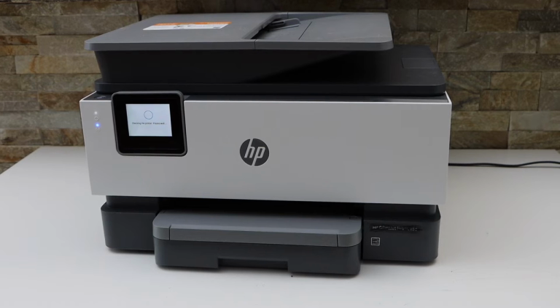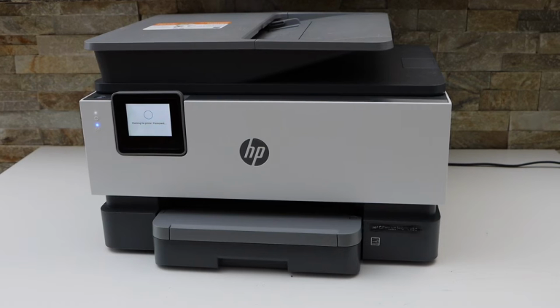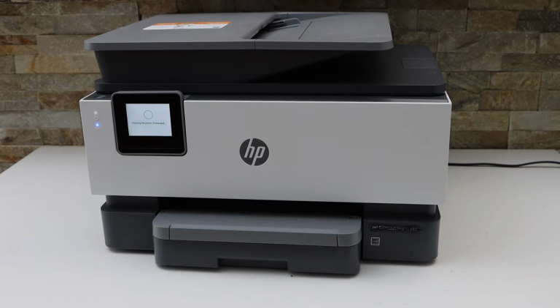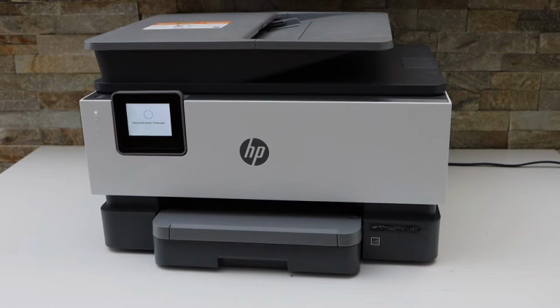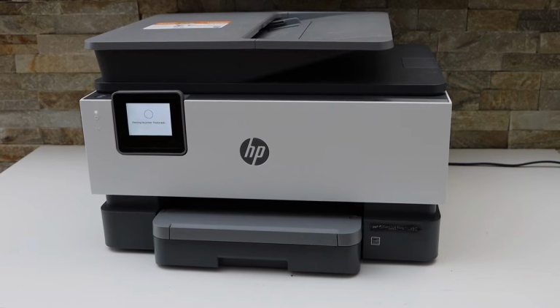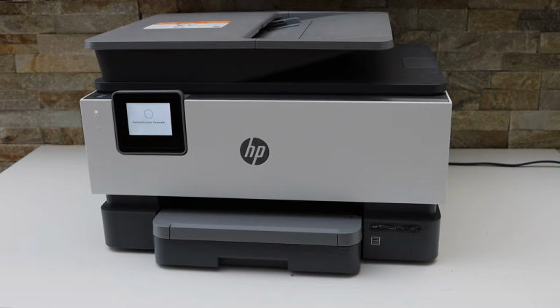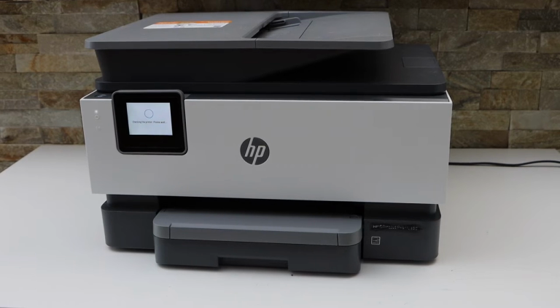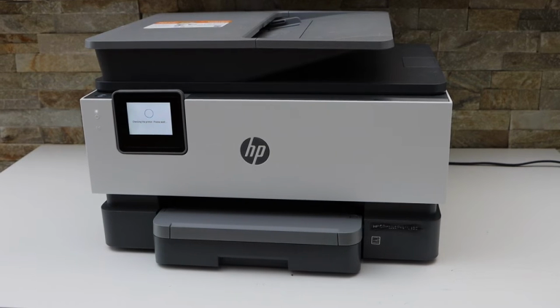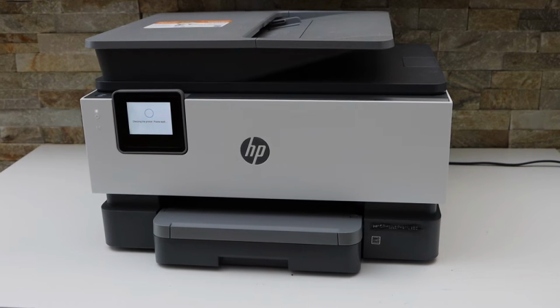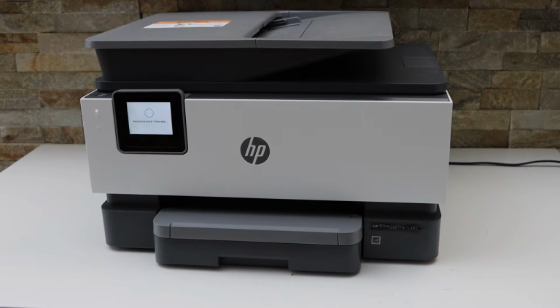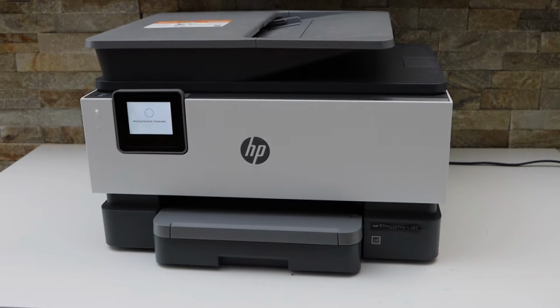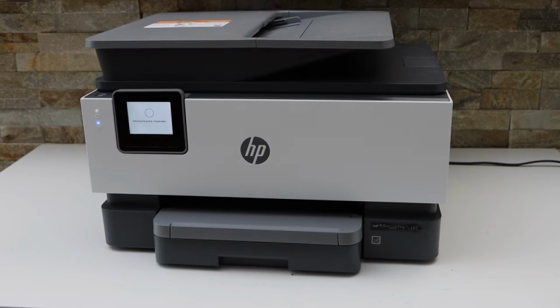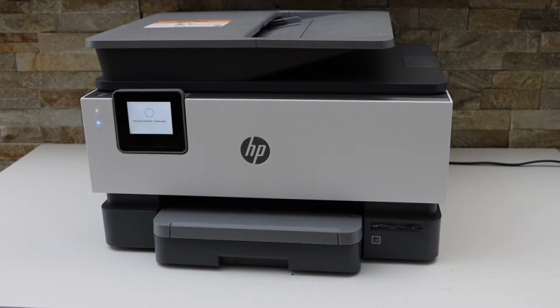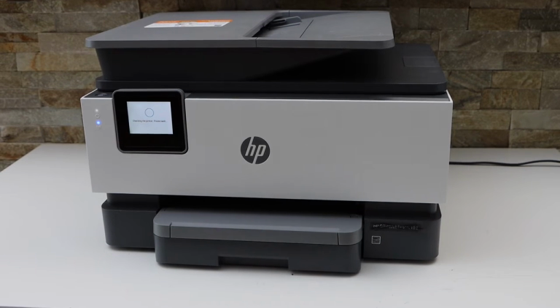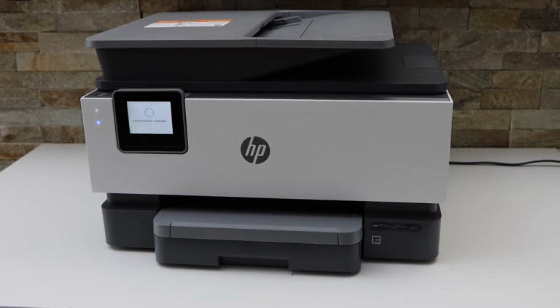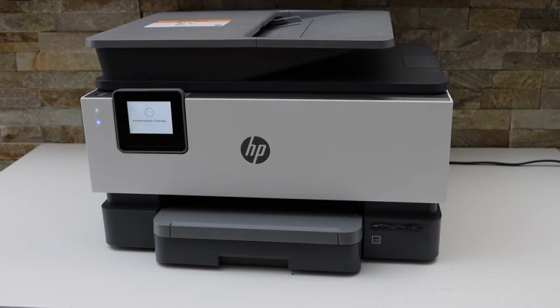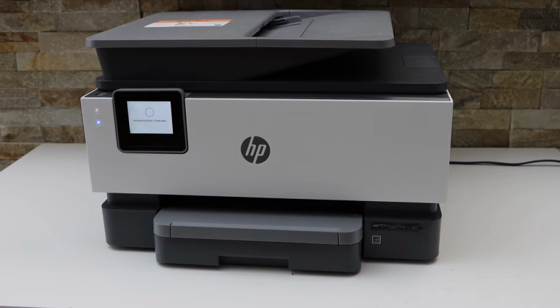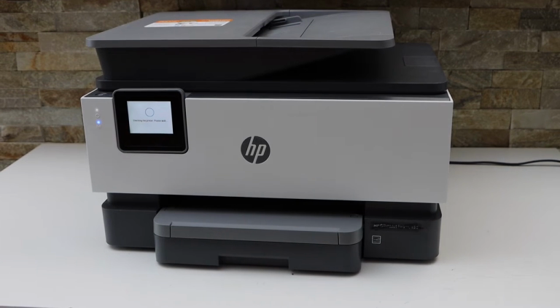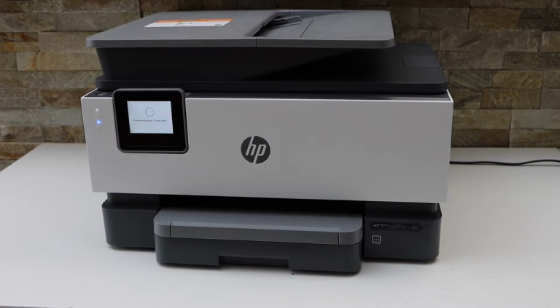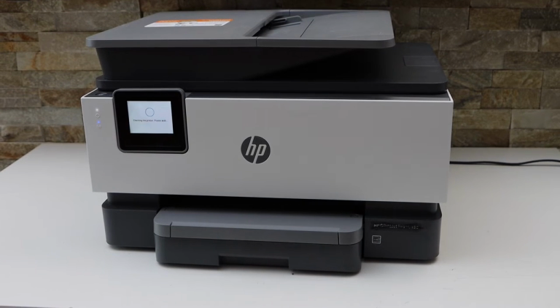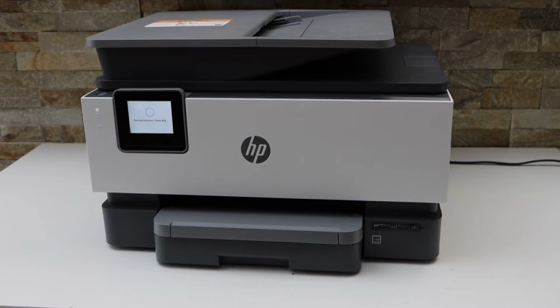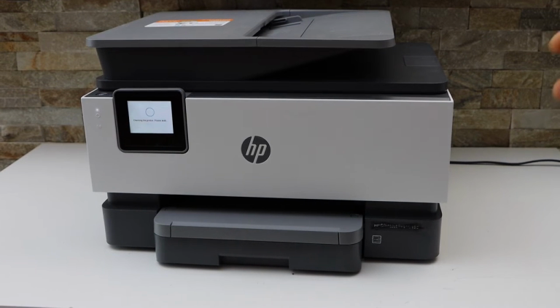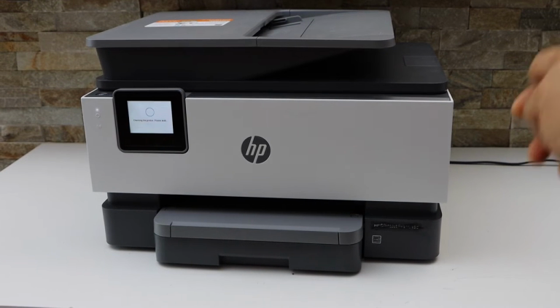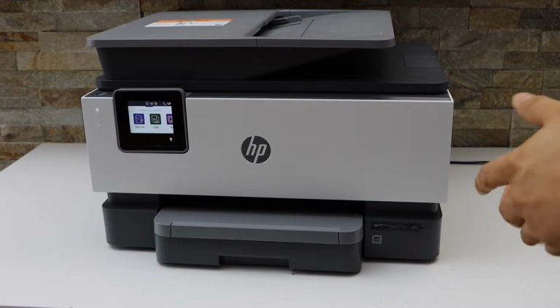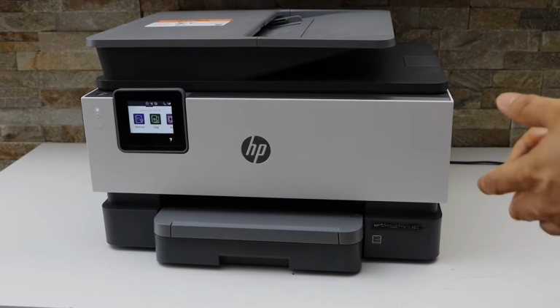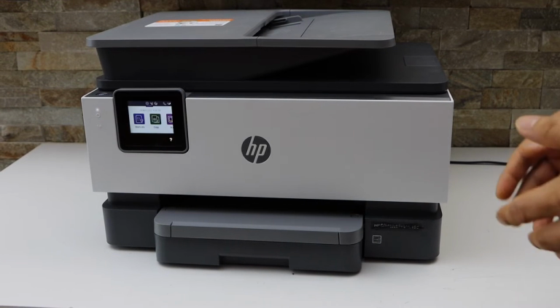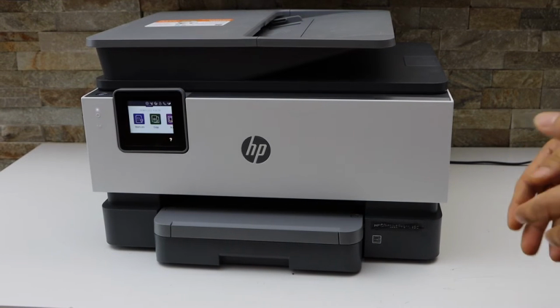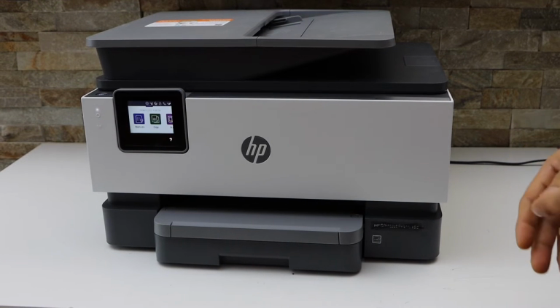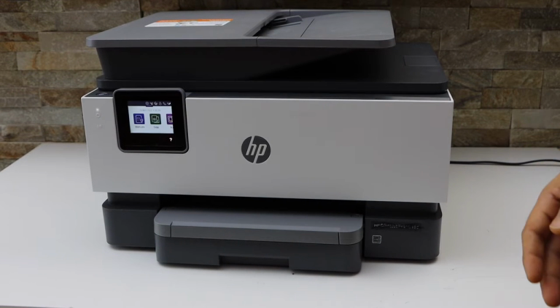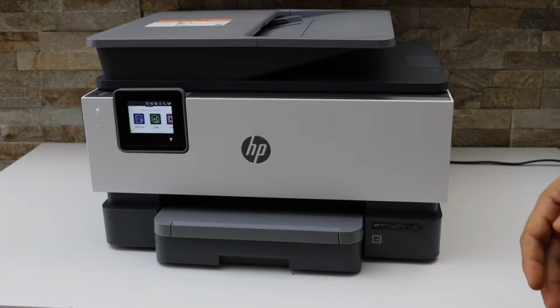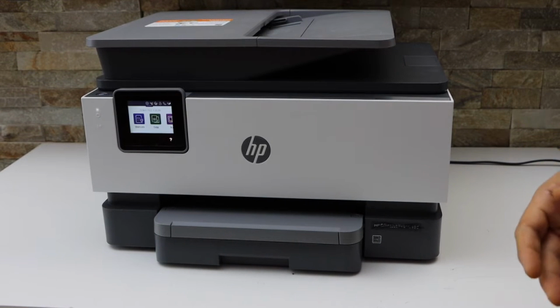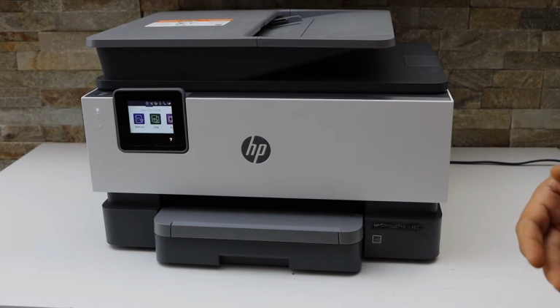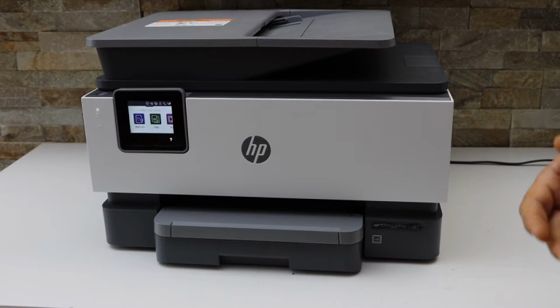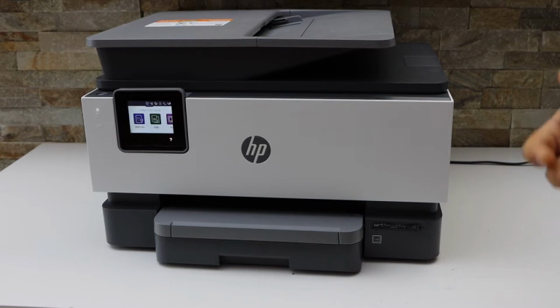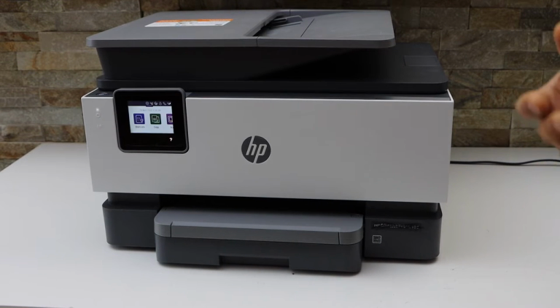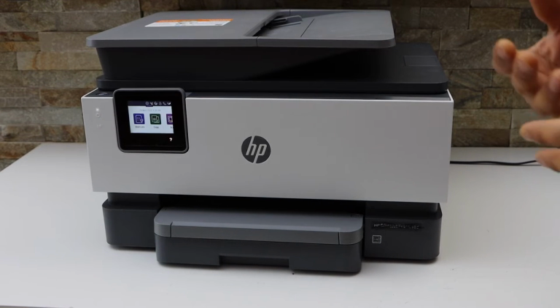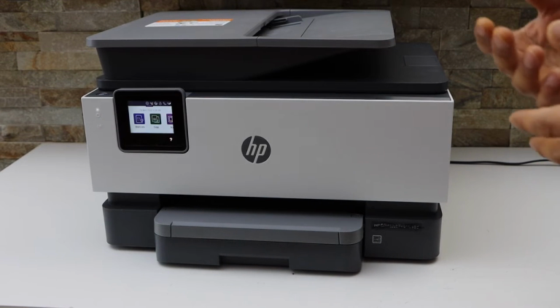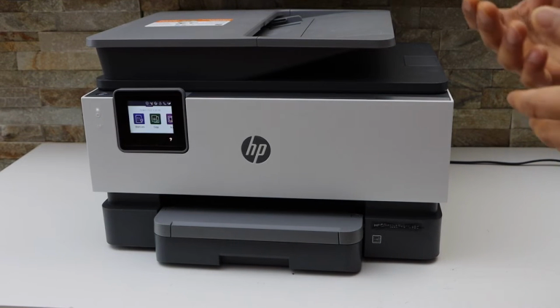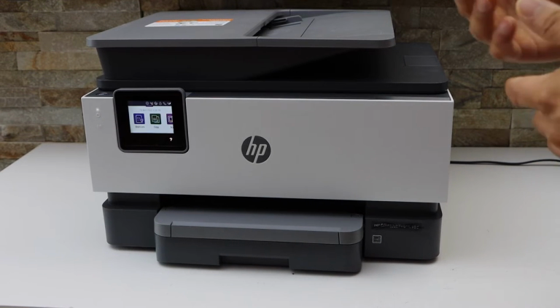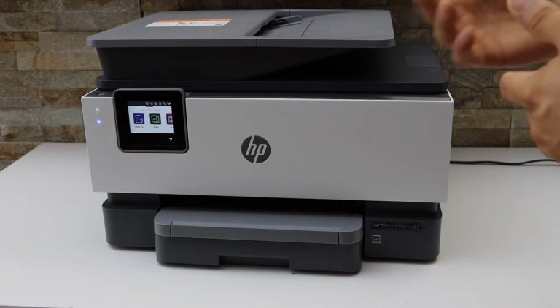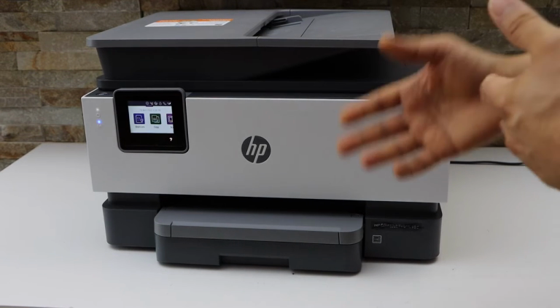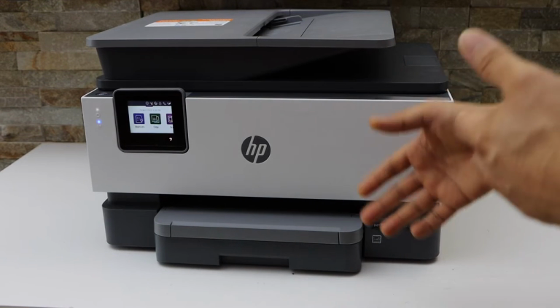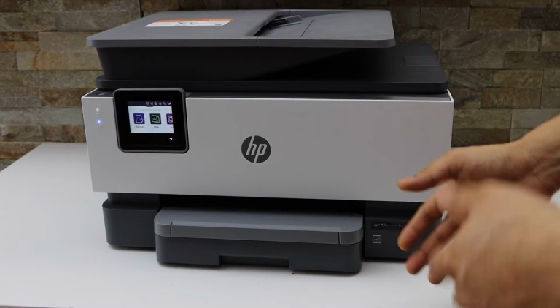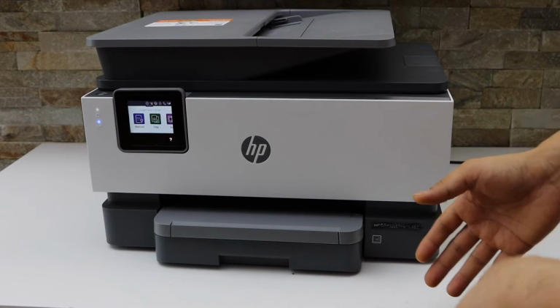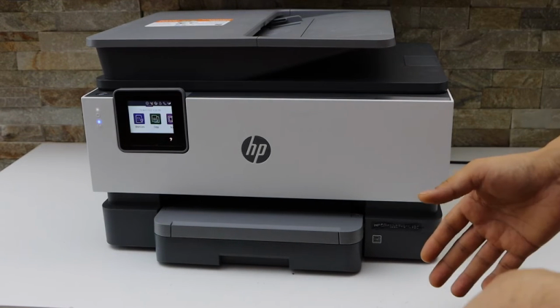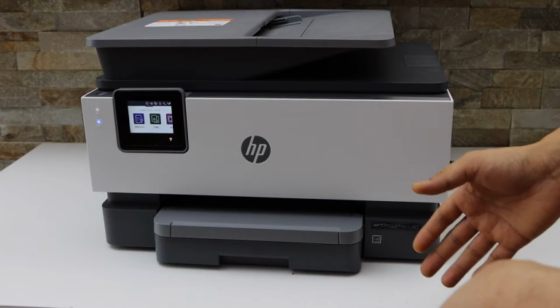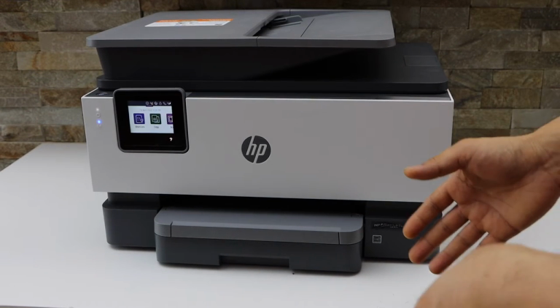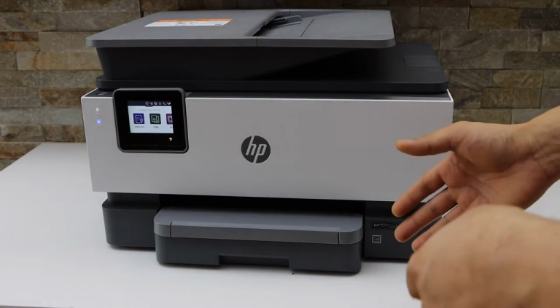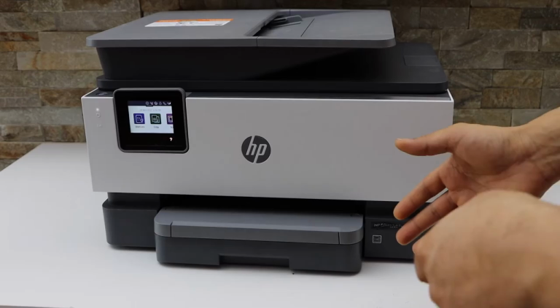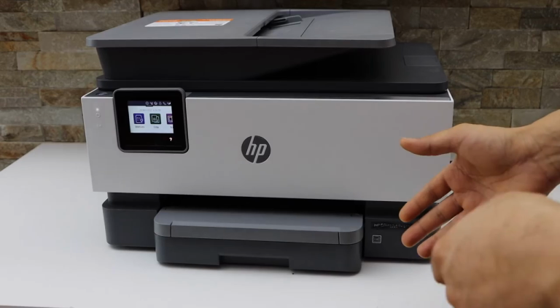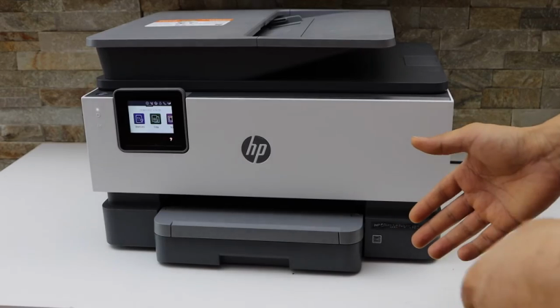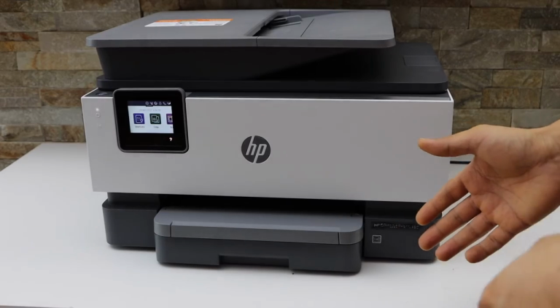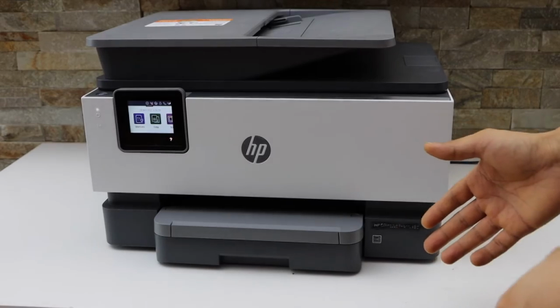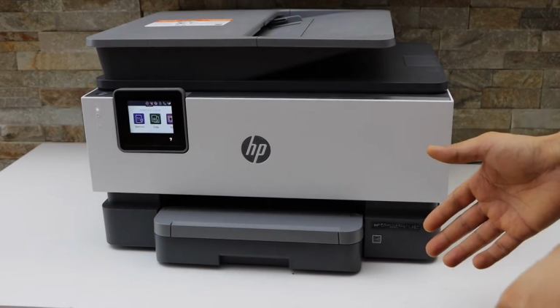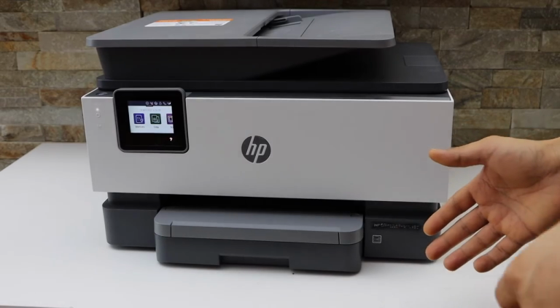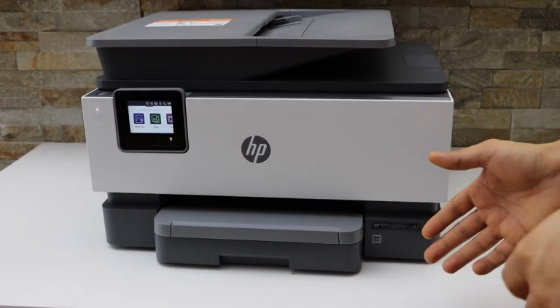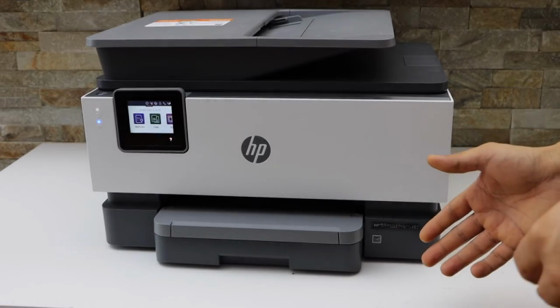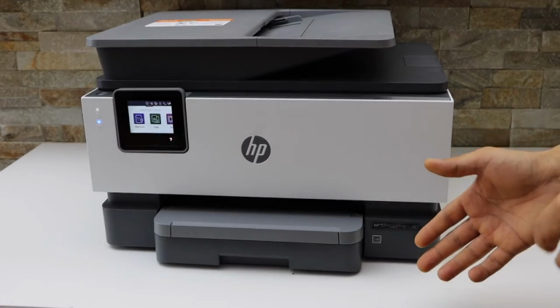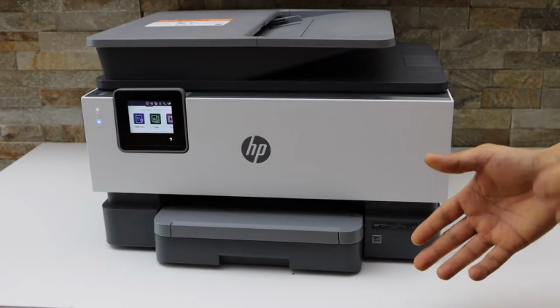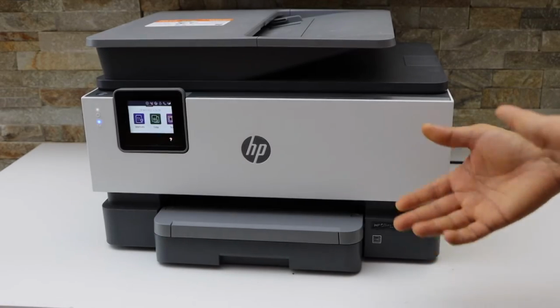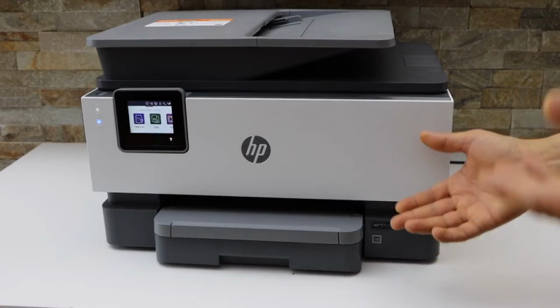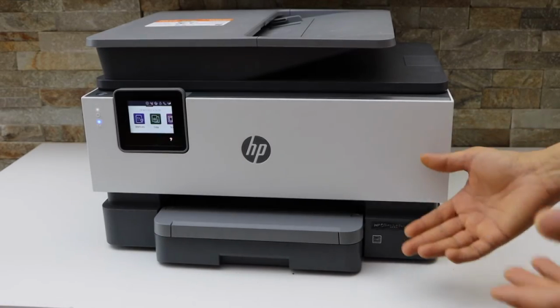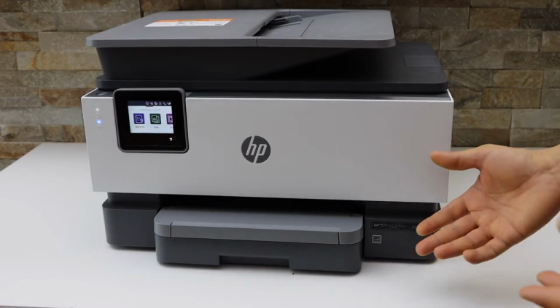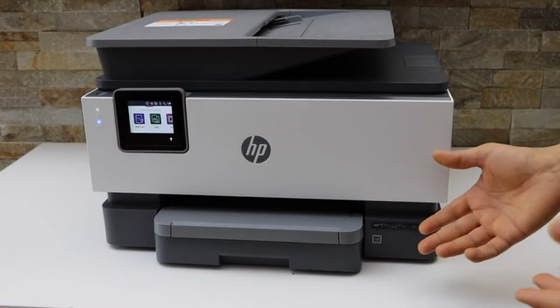In this video I am going to show you how to load the paper tray in your HP OfficeJet Pro 8024E printer.